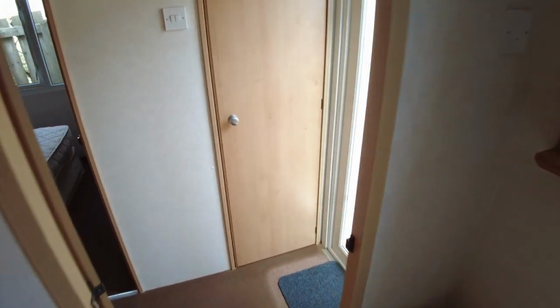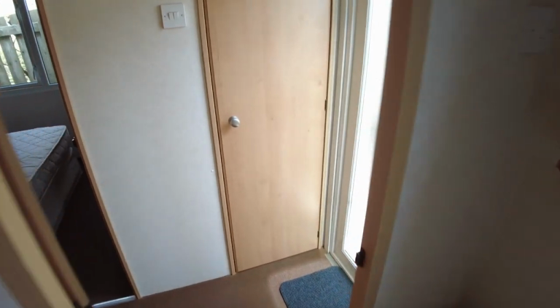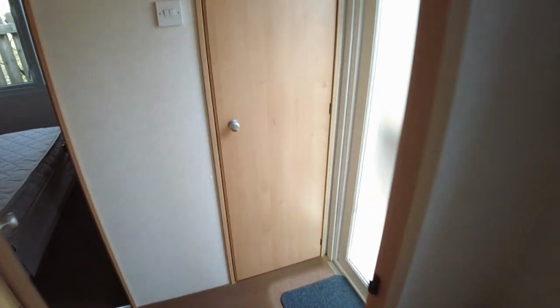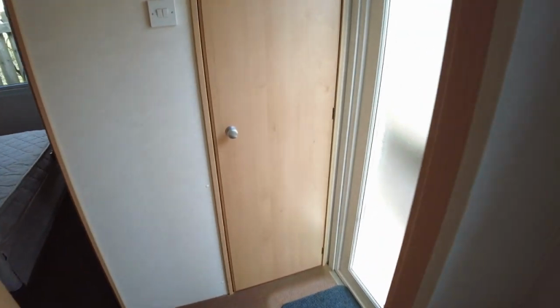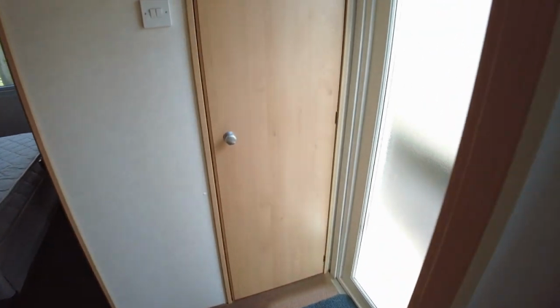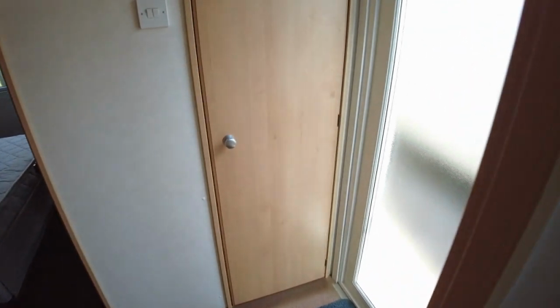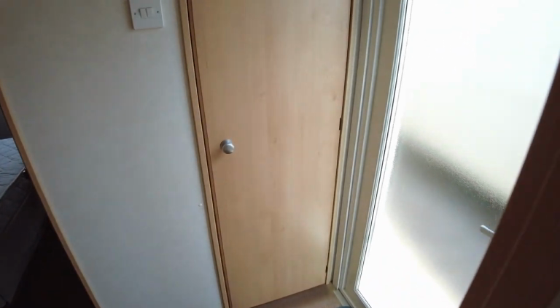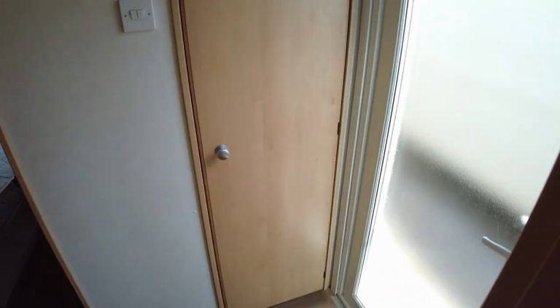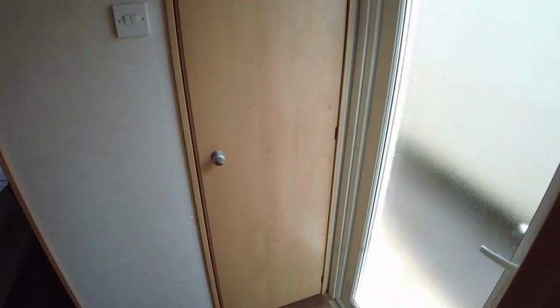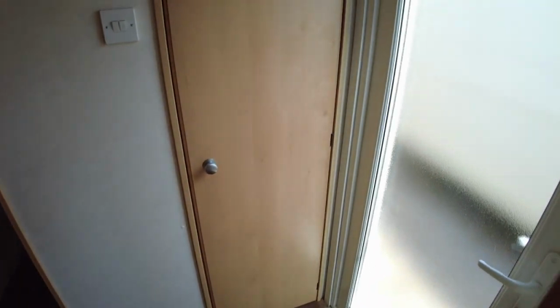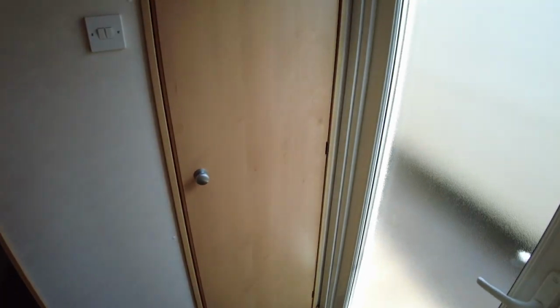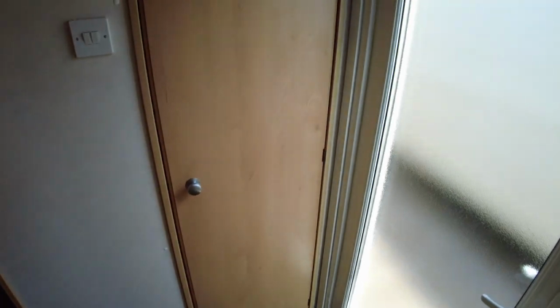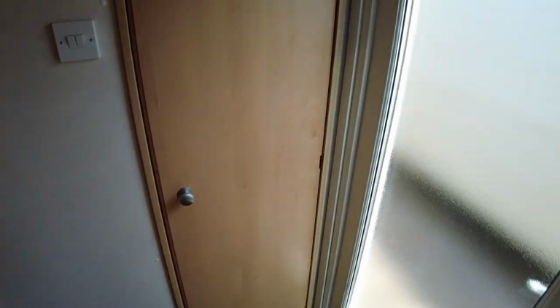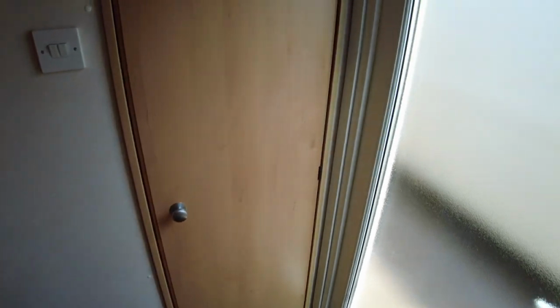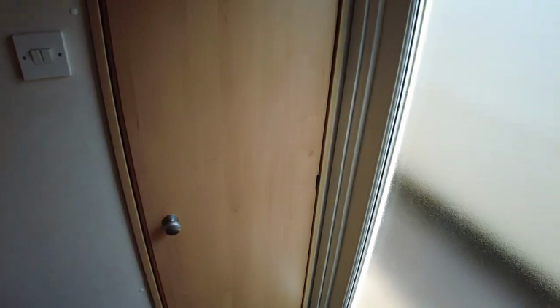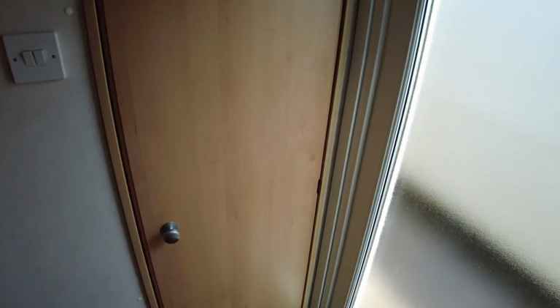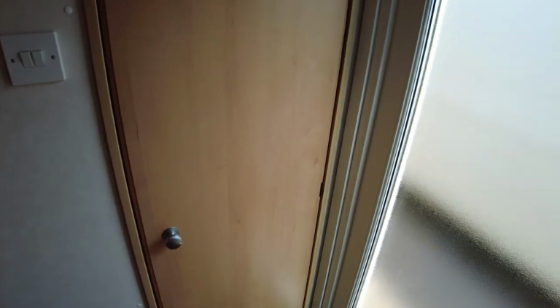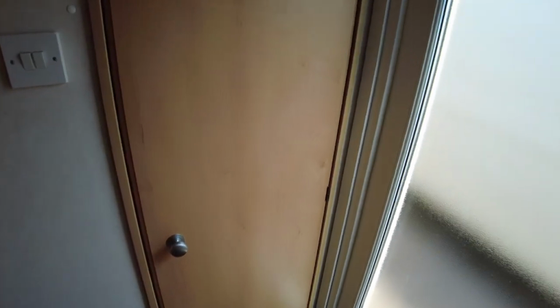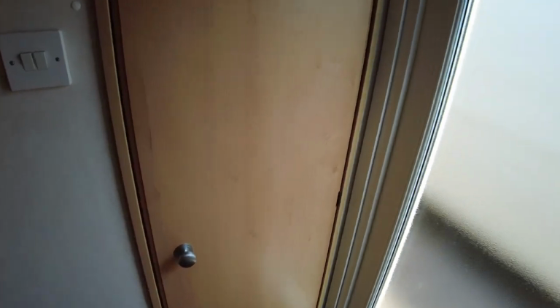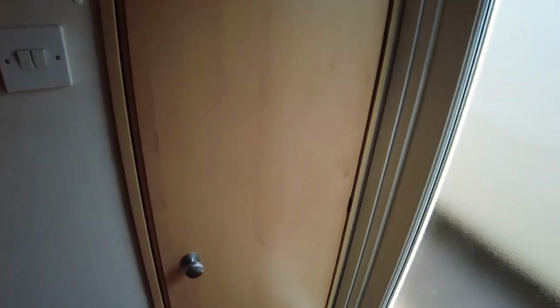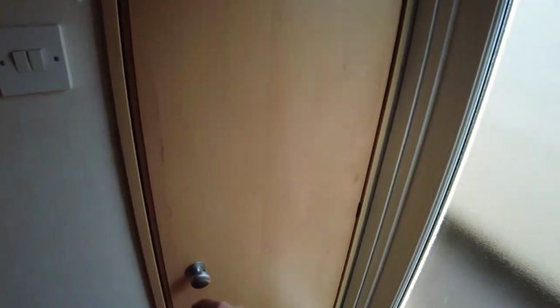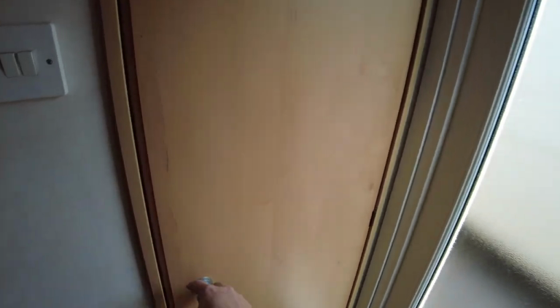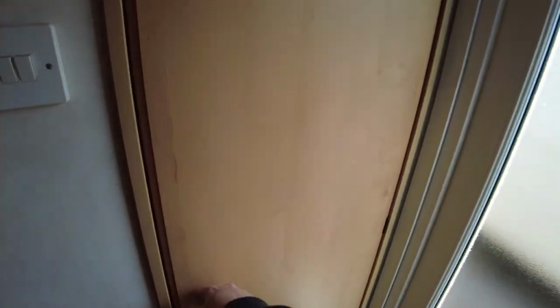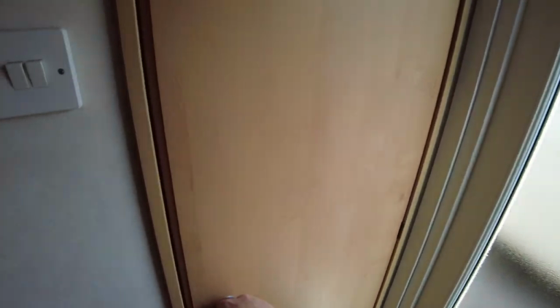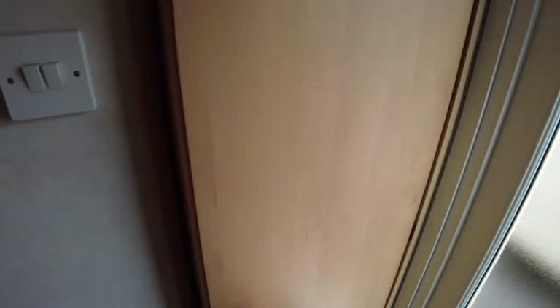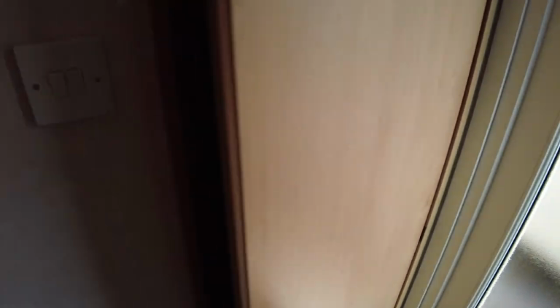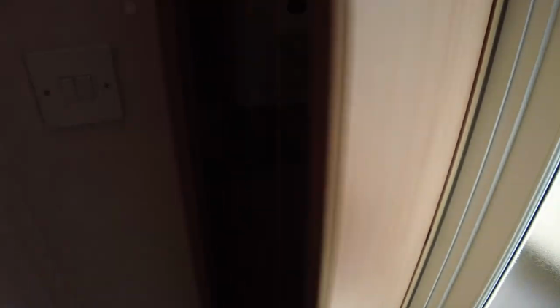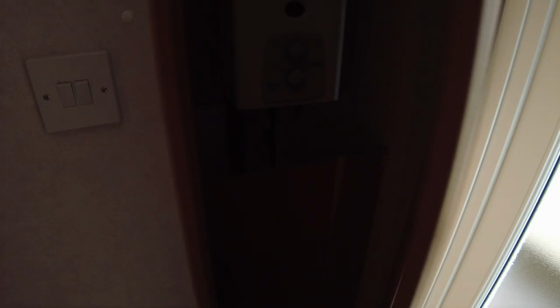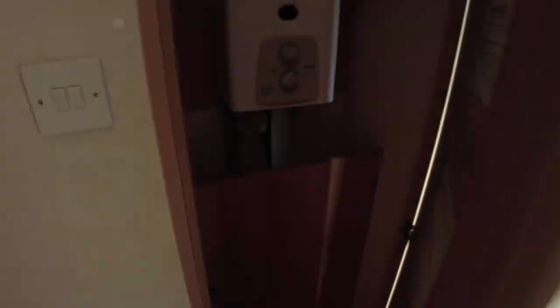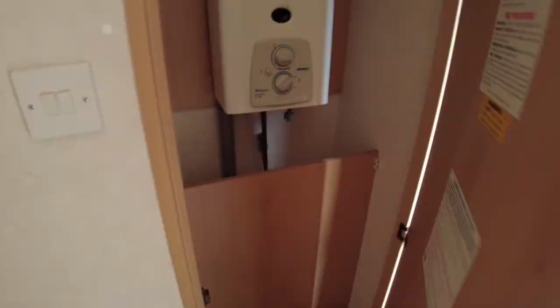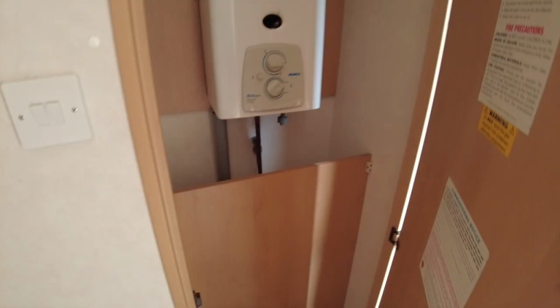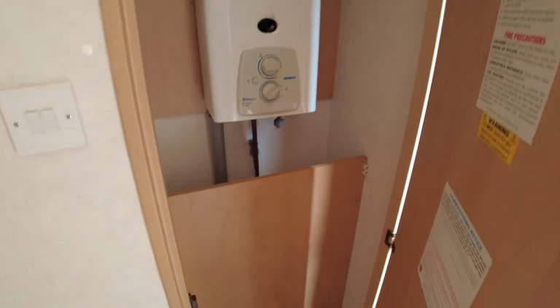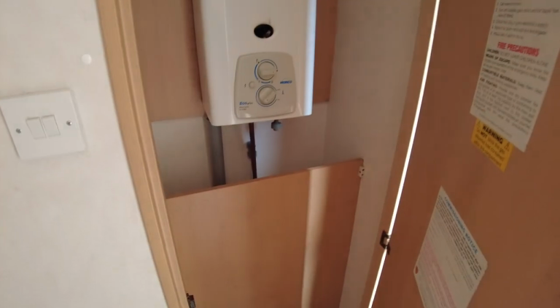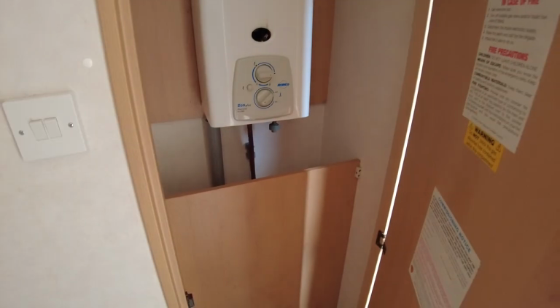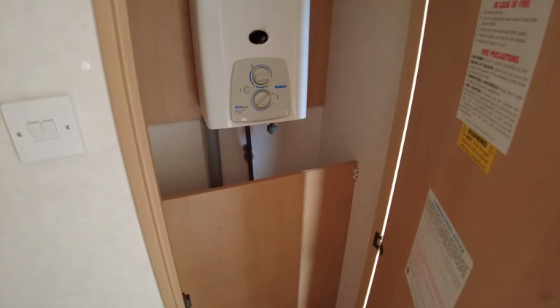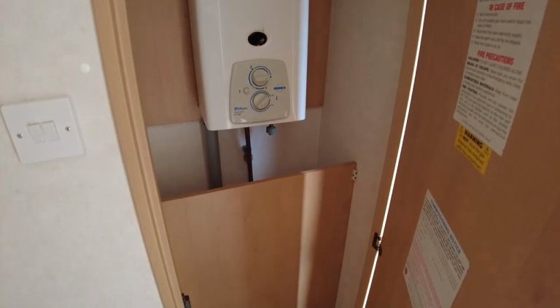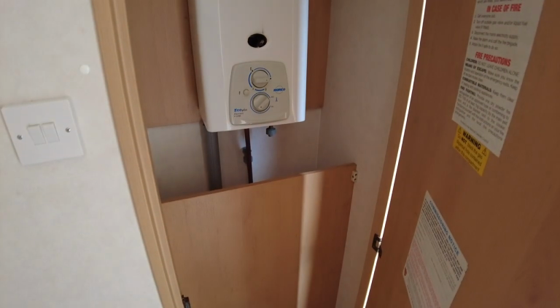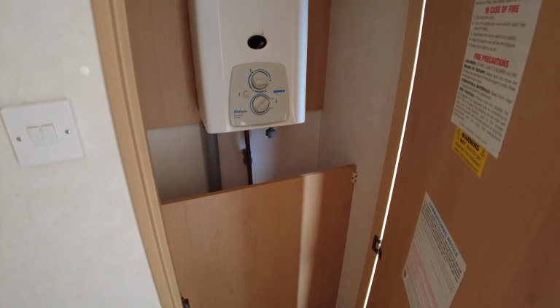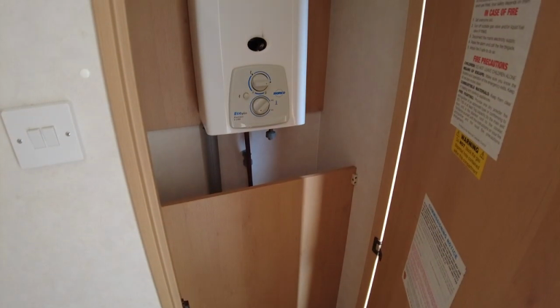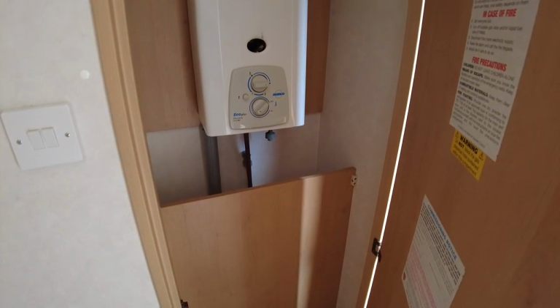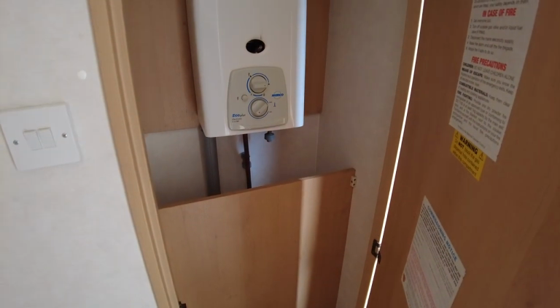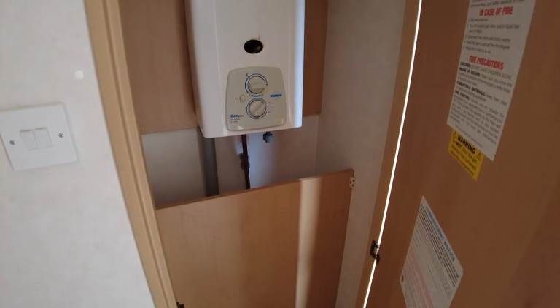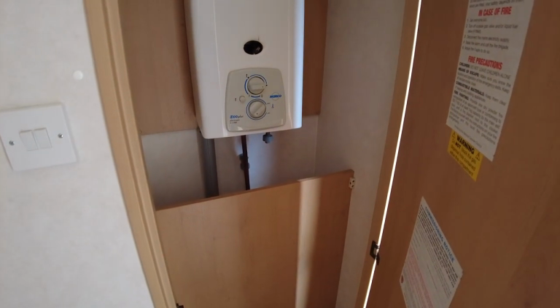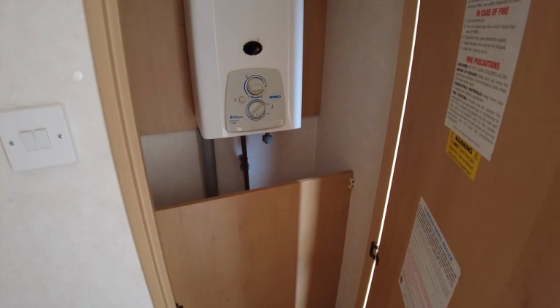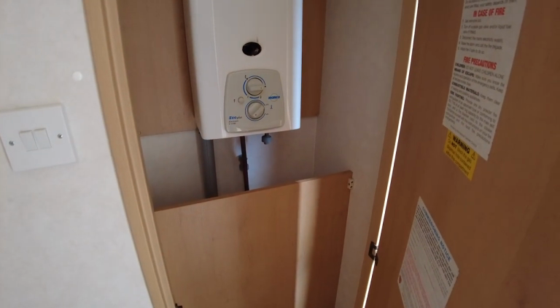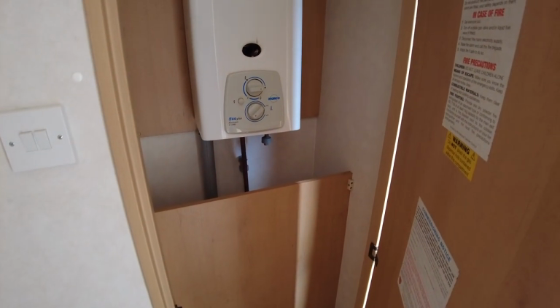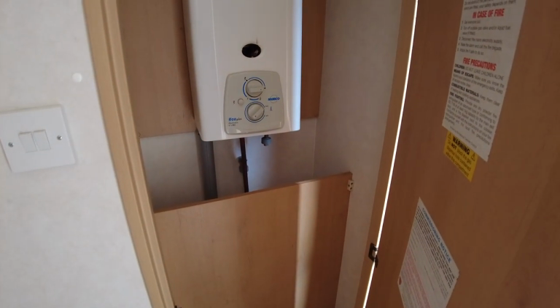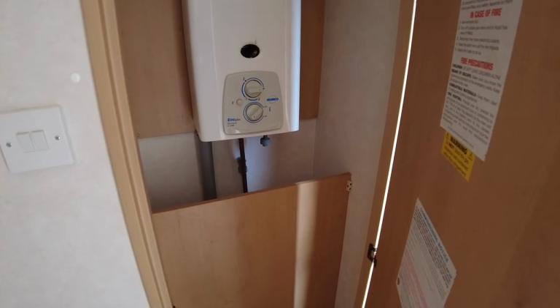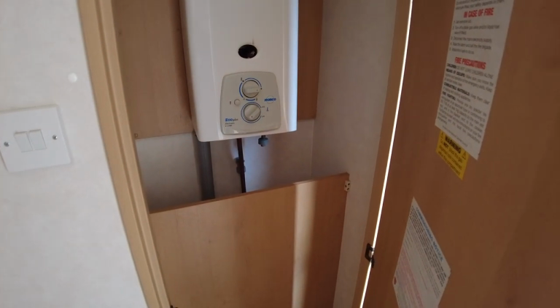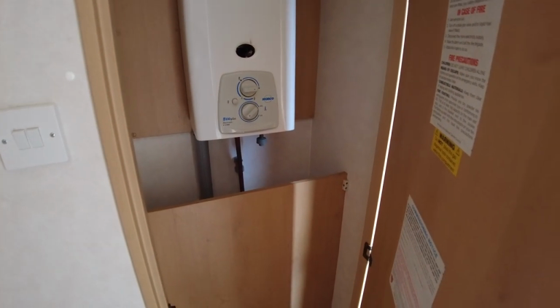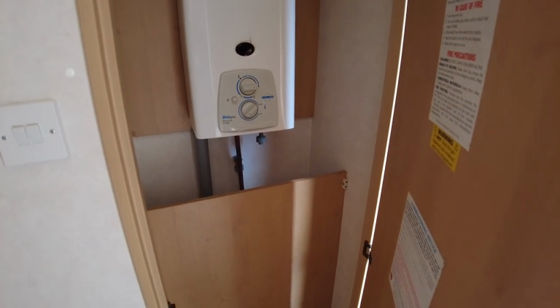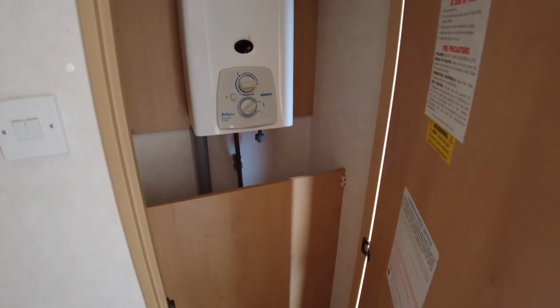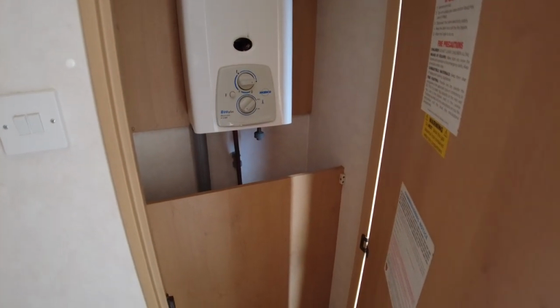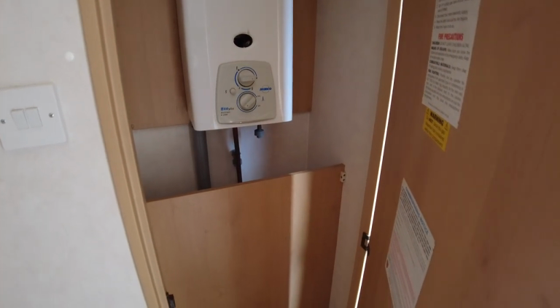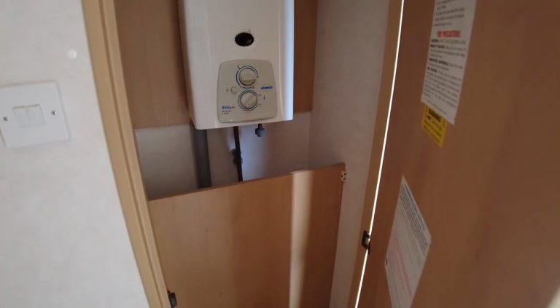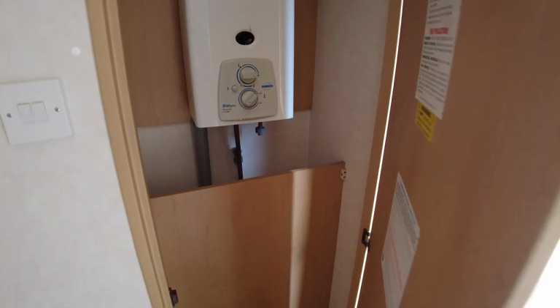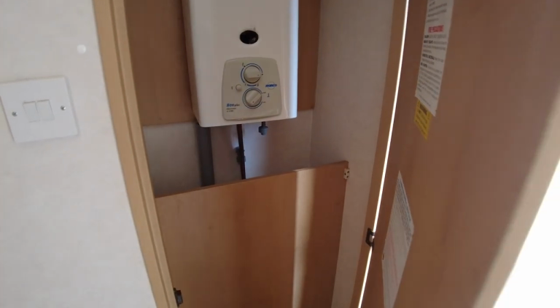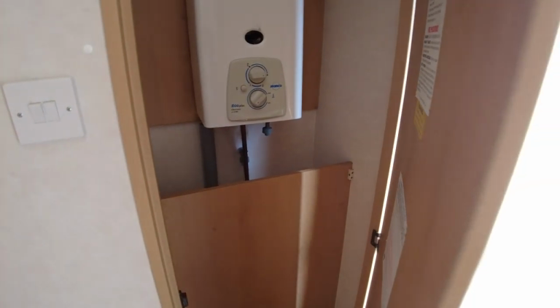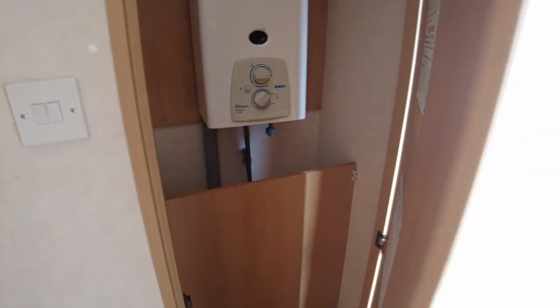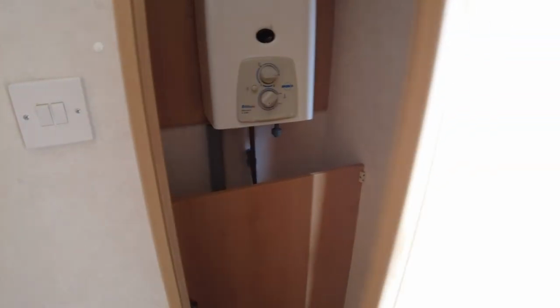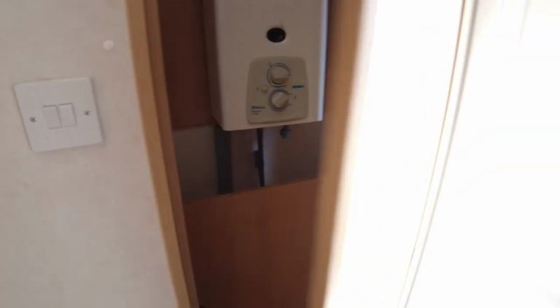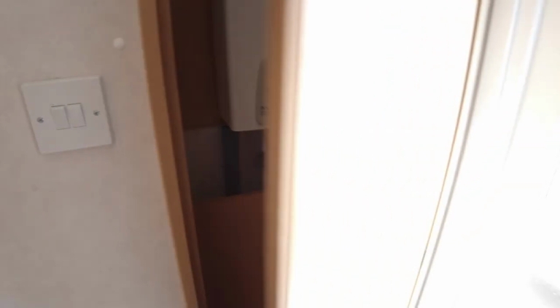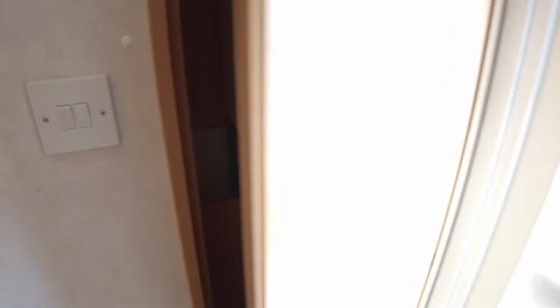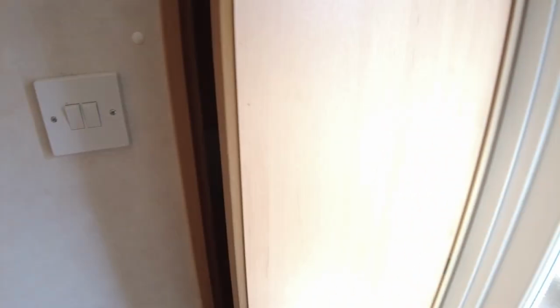By the second exterior door we've got our gas water heater in the cupboard, which obviously all gets tested as and when we sell the caravan.